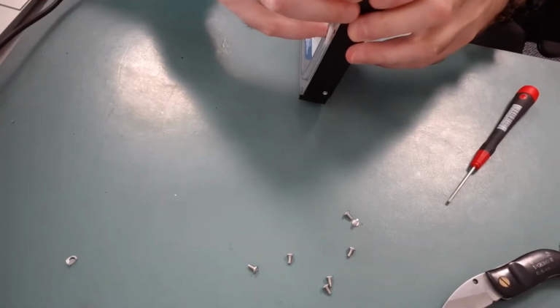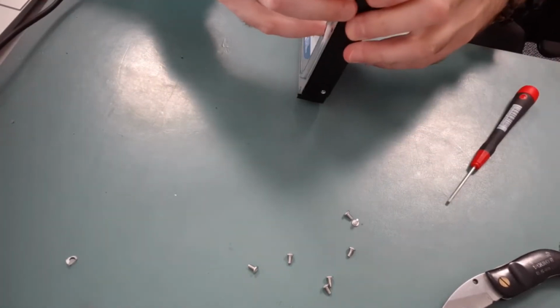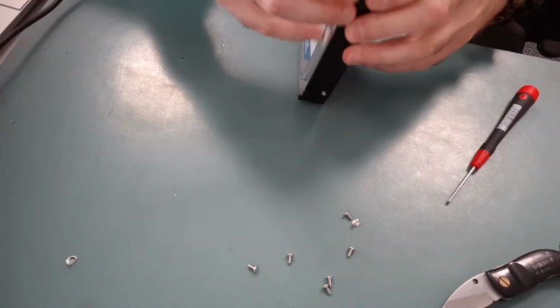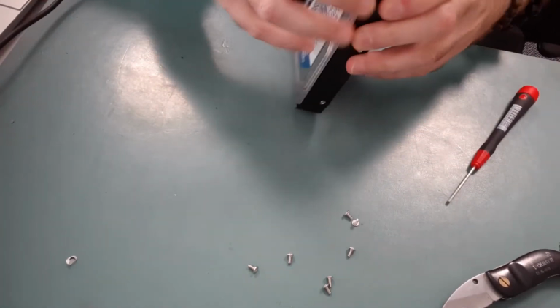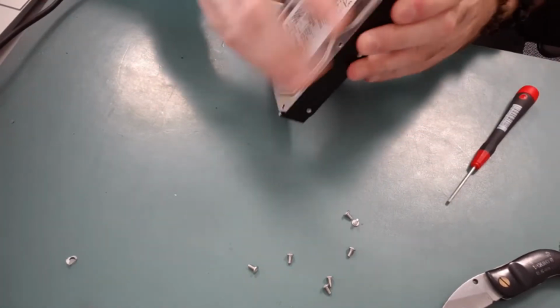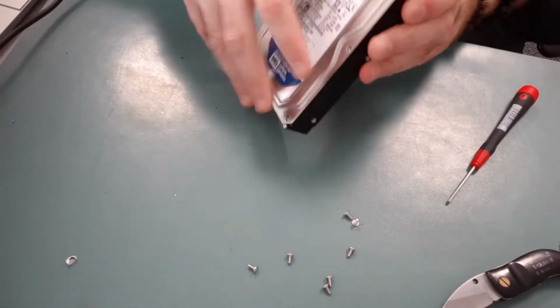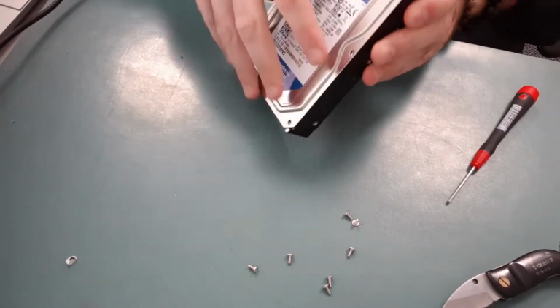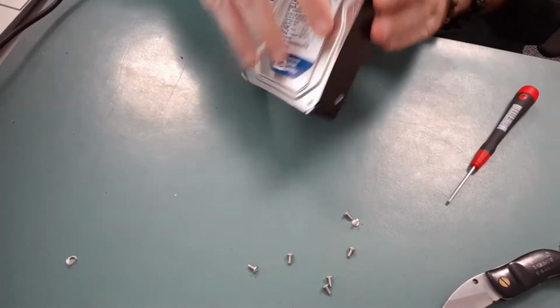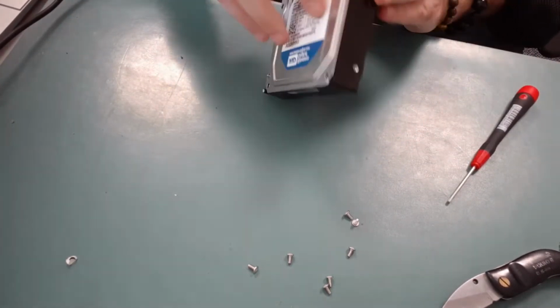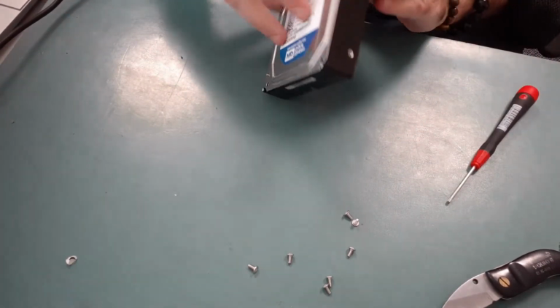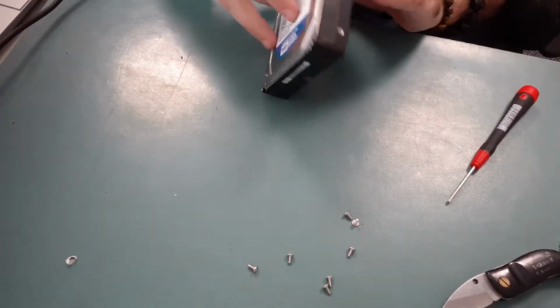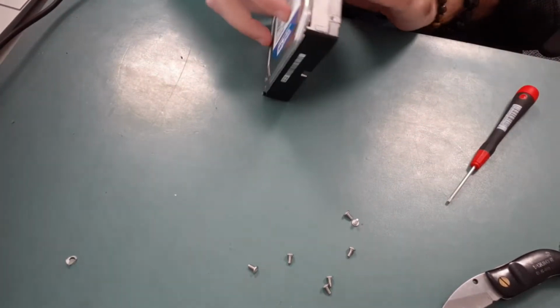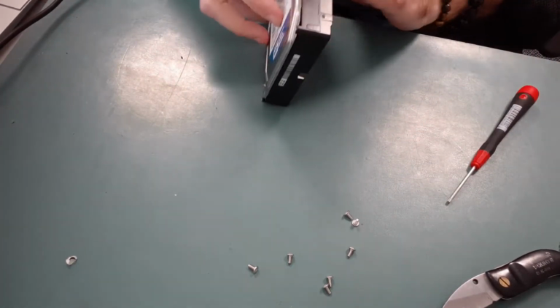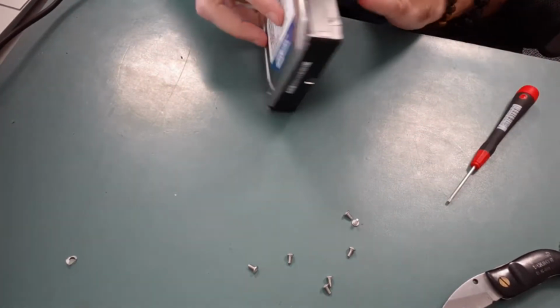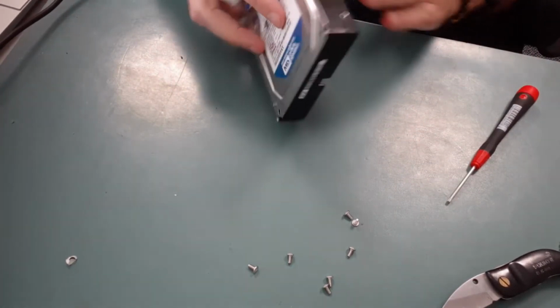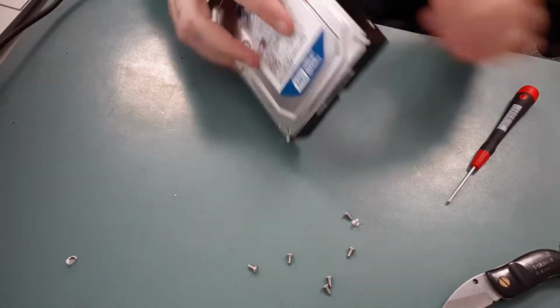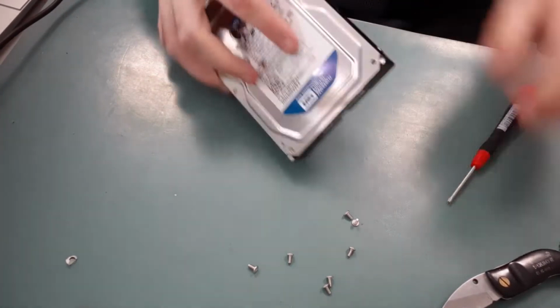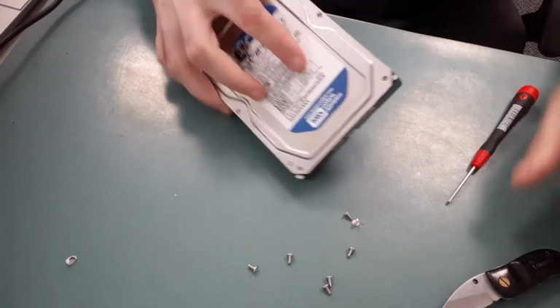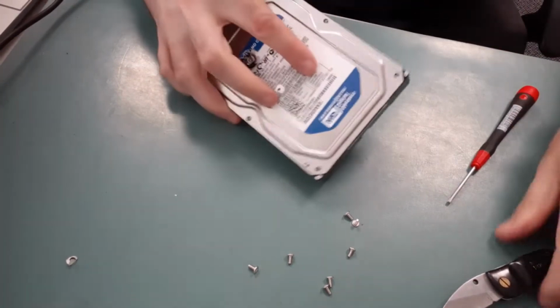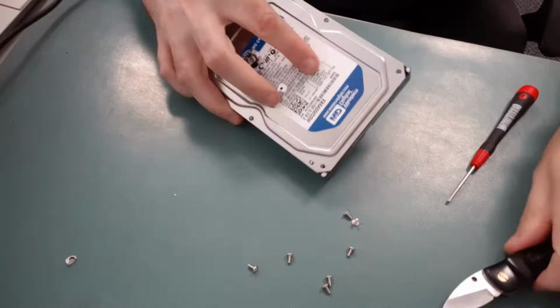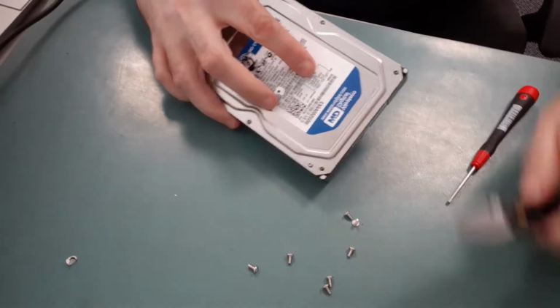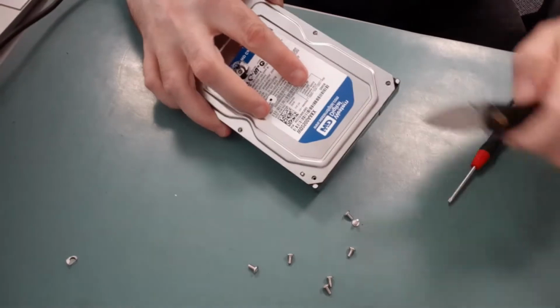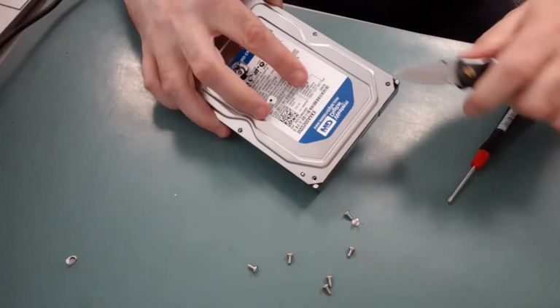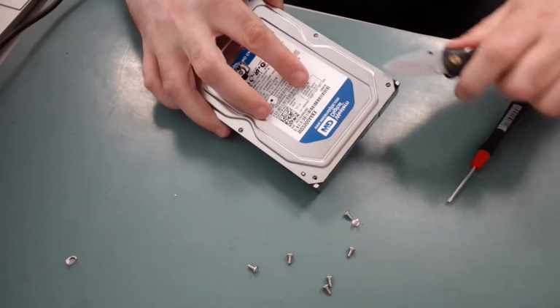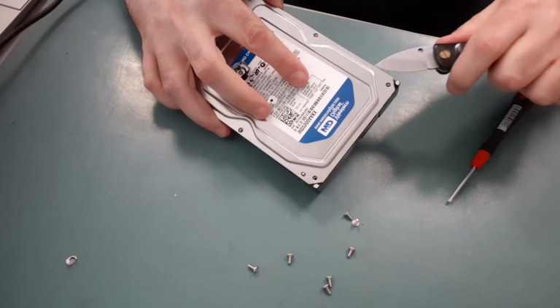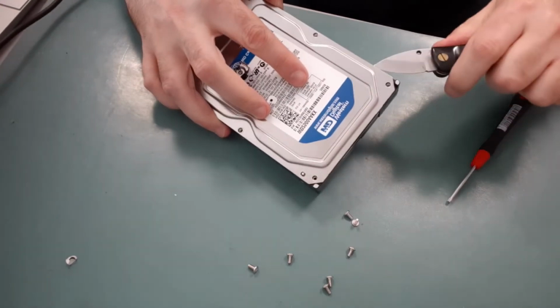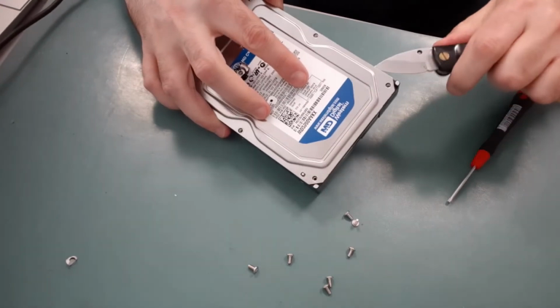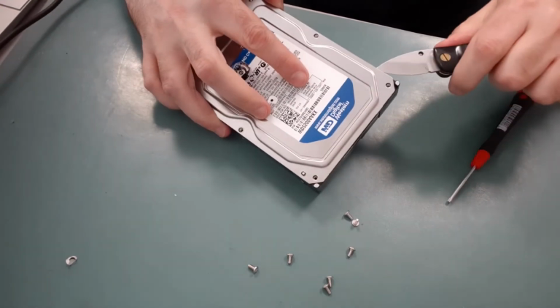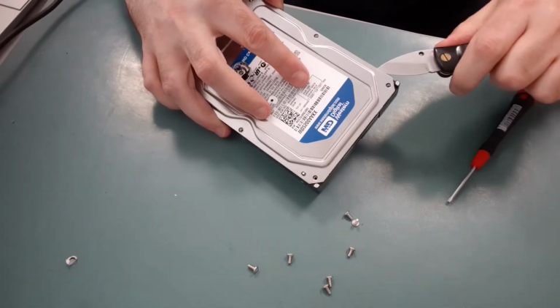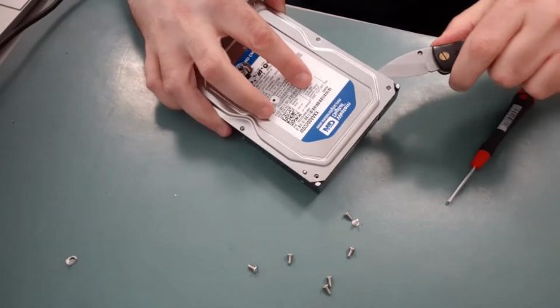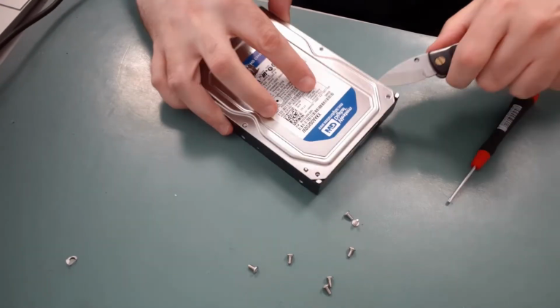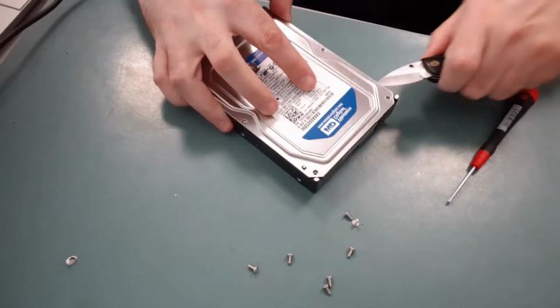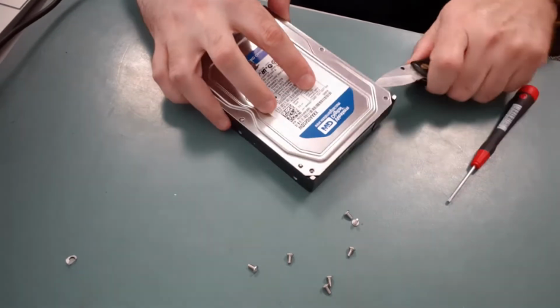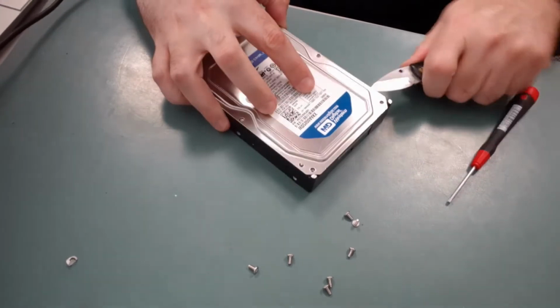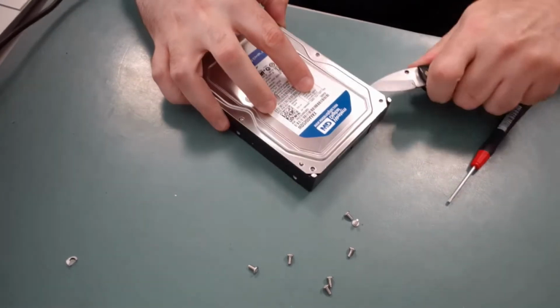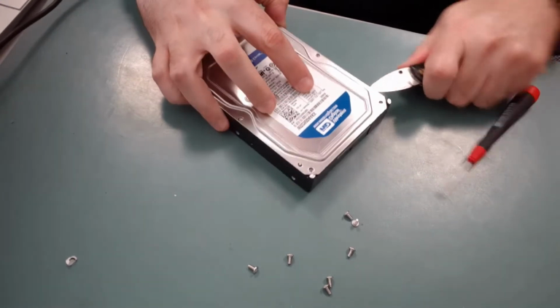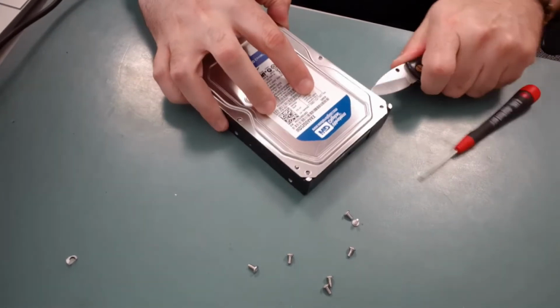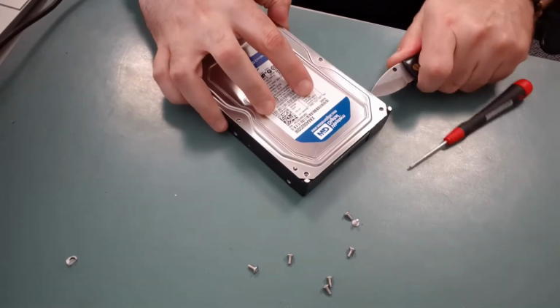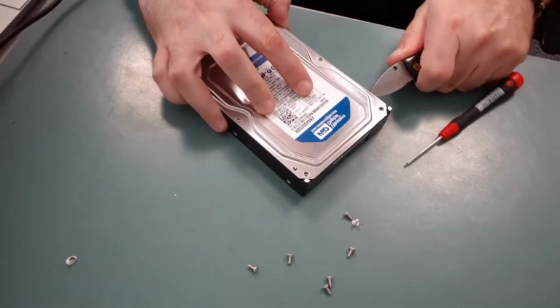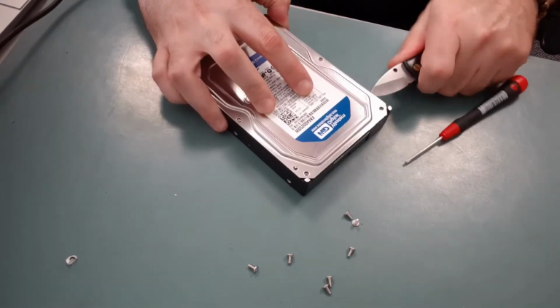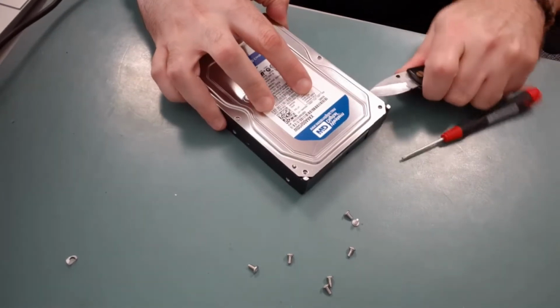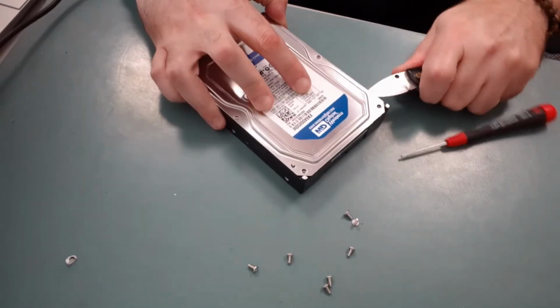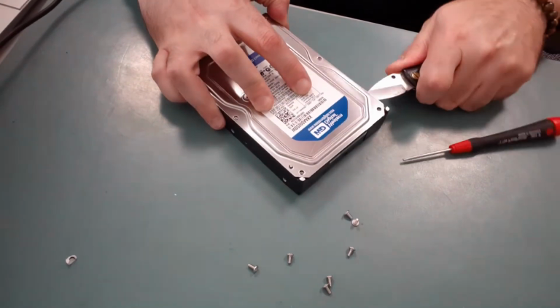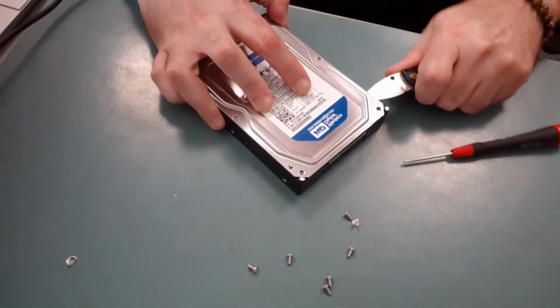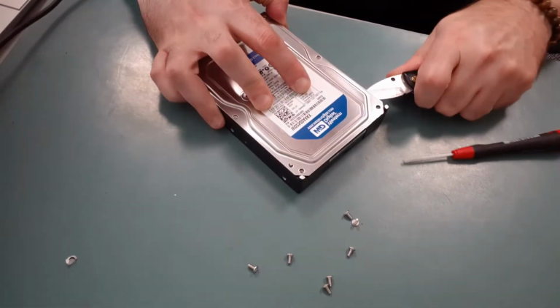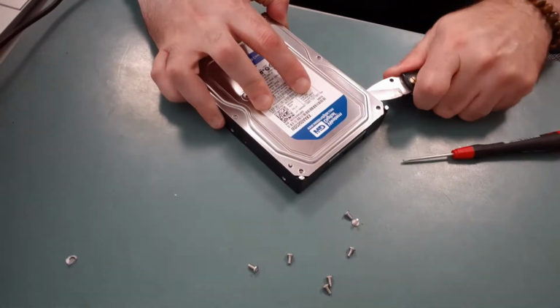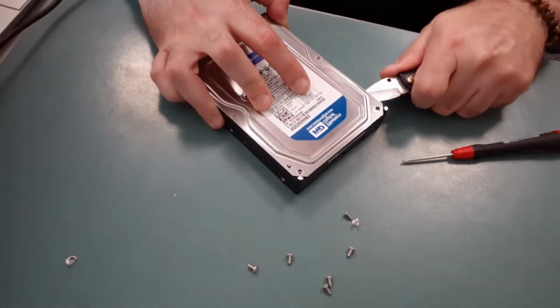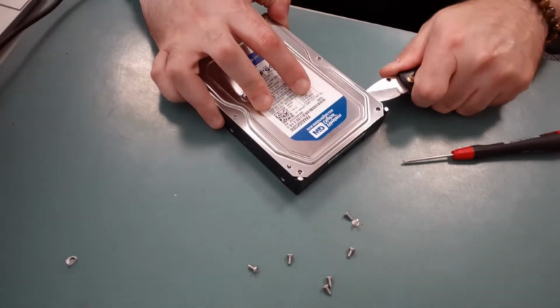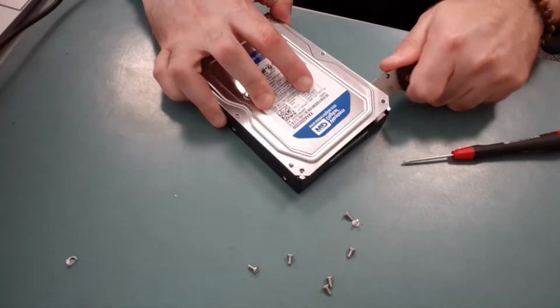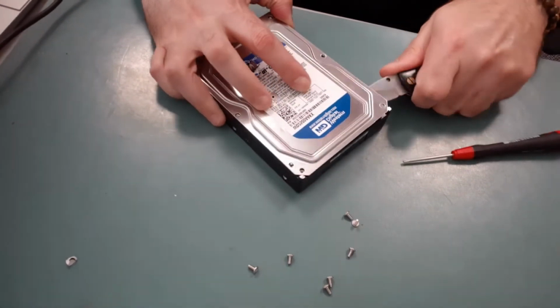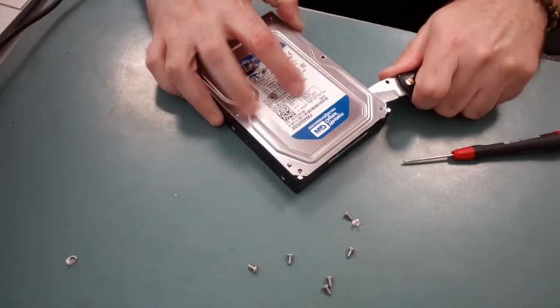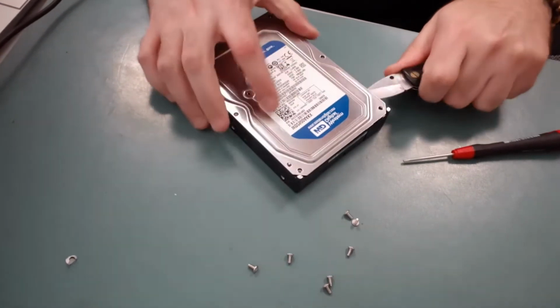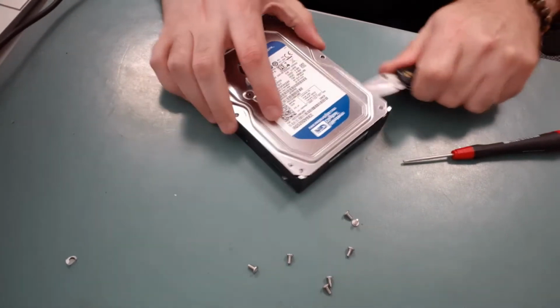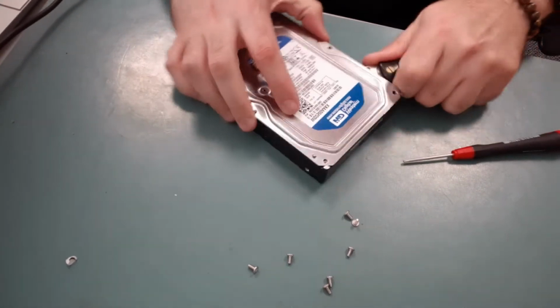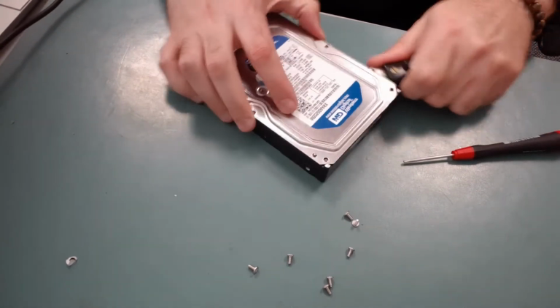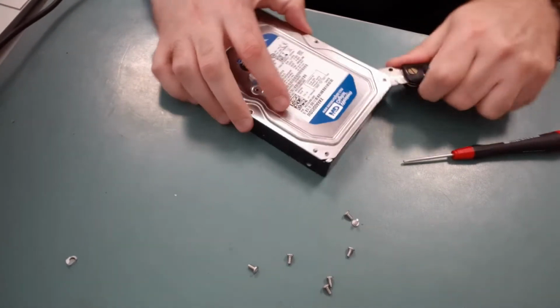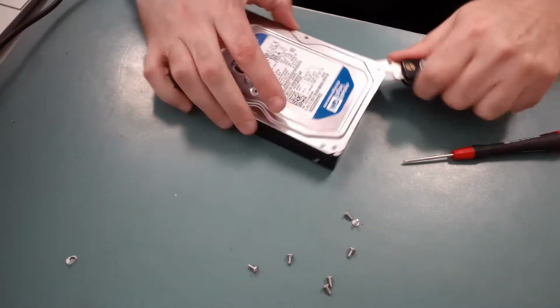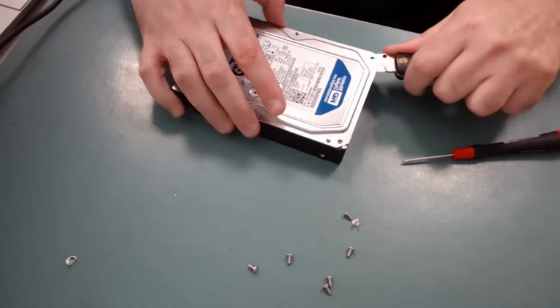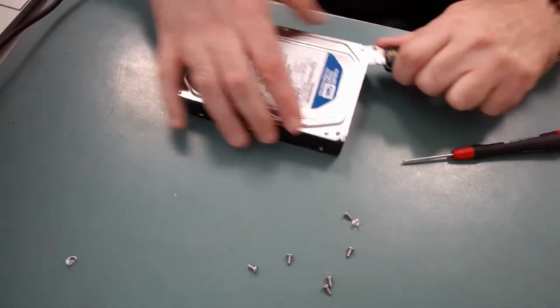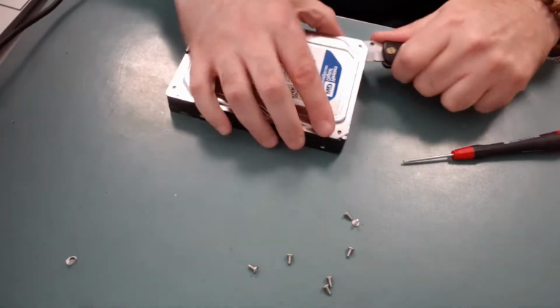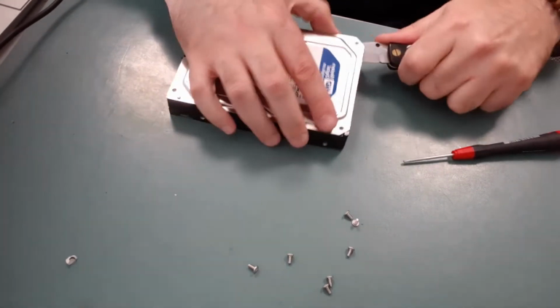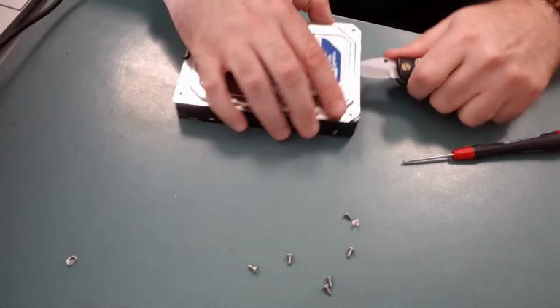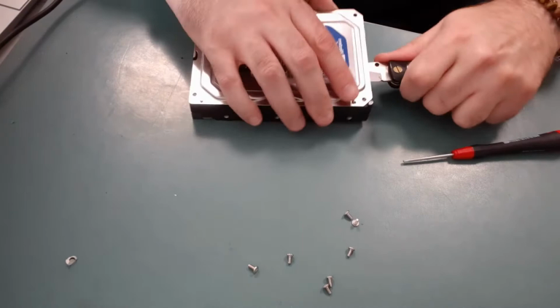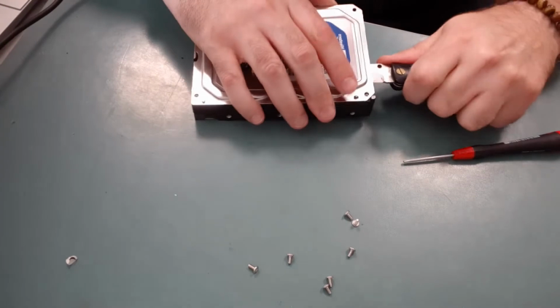Now that it's removed, we want to pry apart the top cover. Using the knife that we used earlier seems to work well.